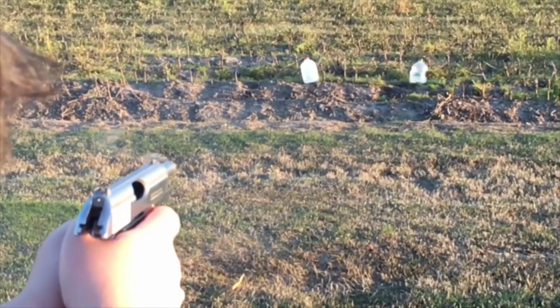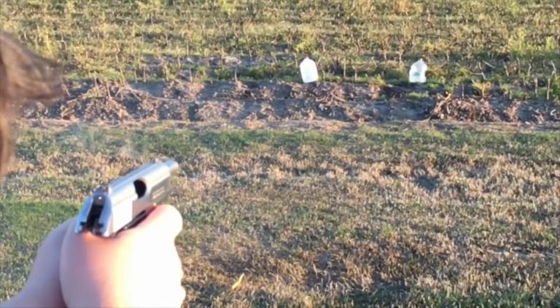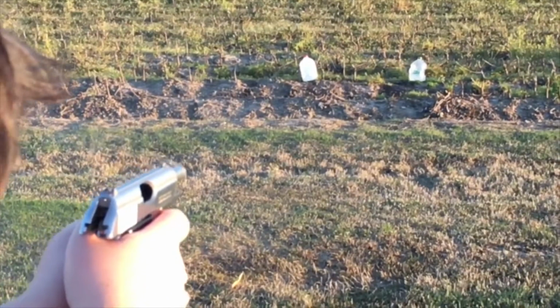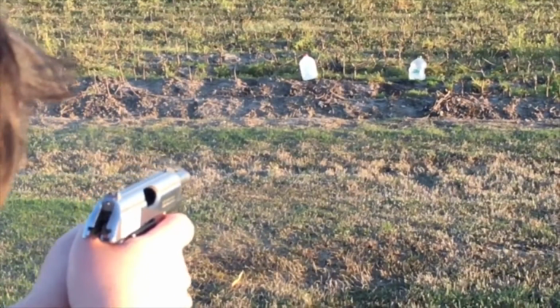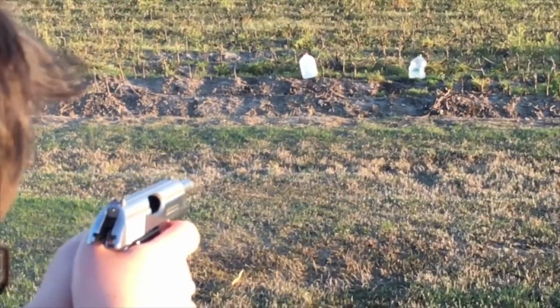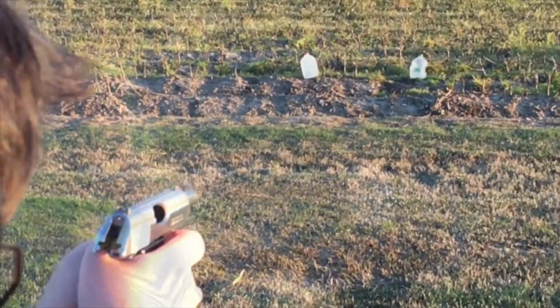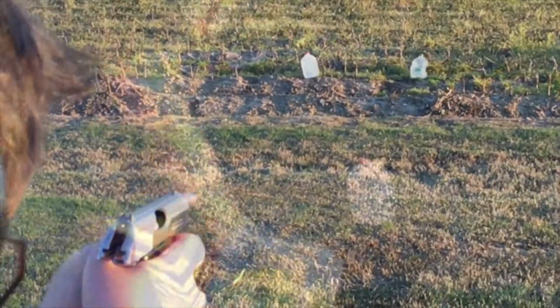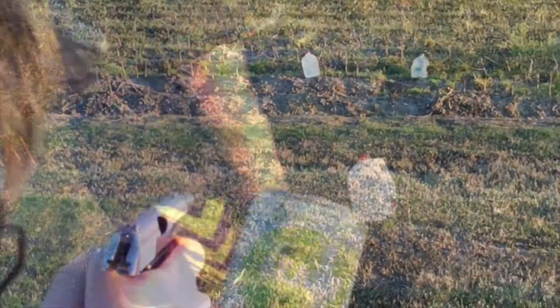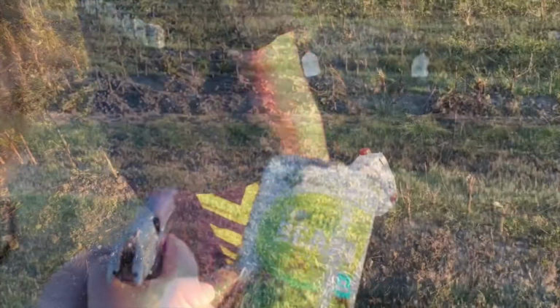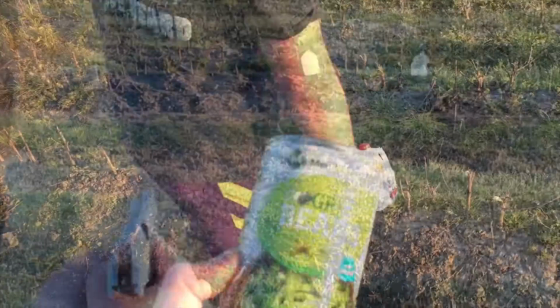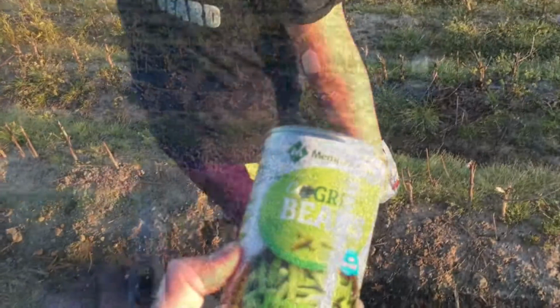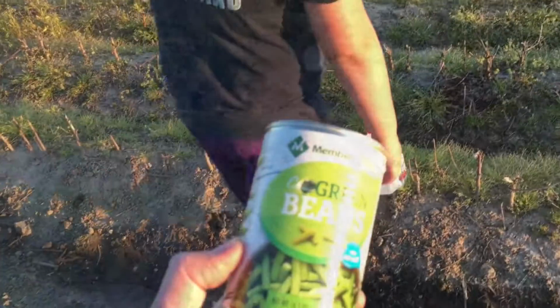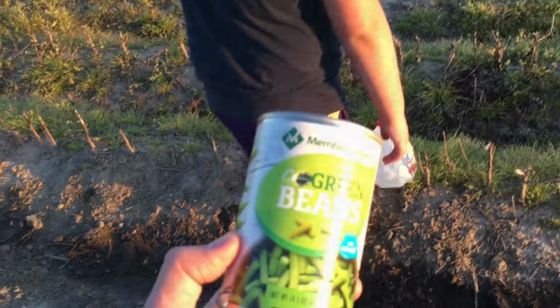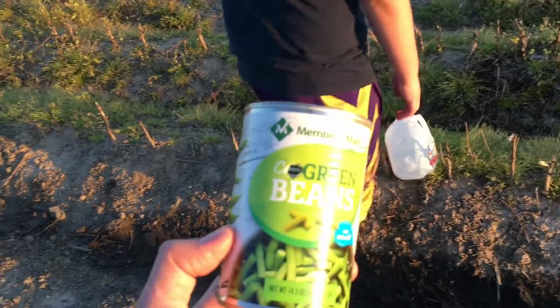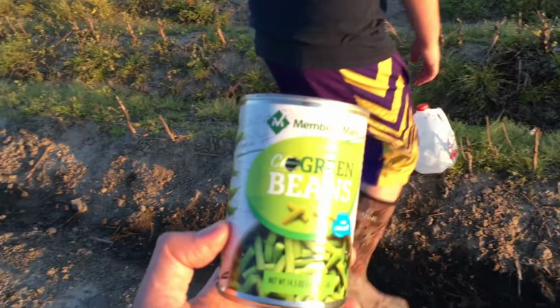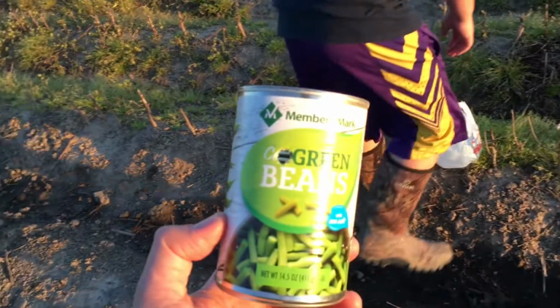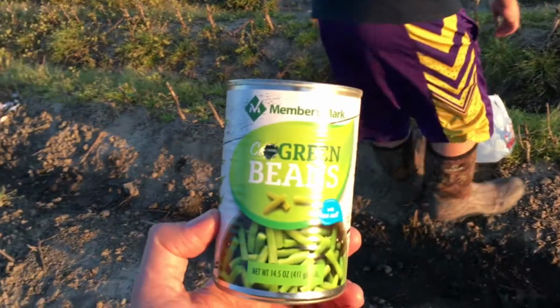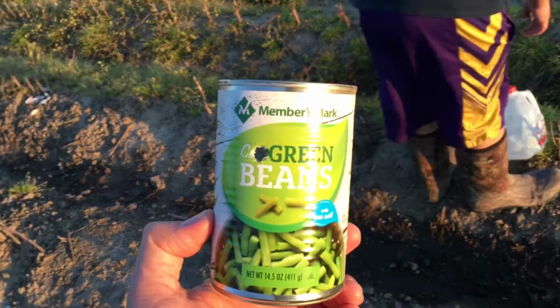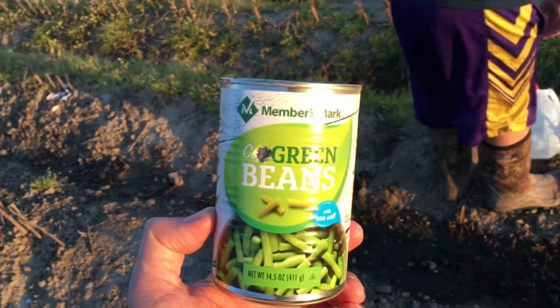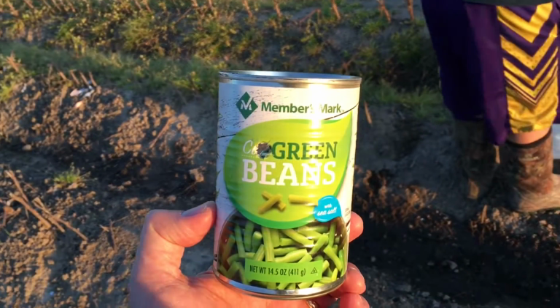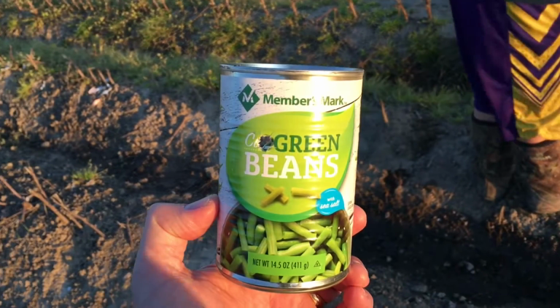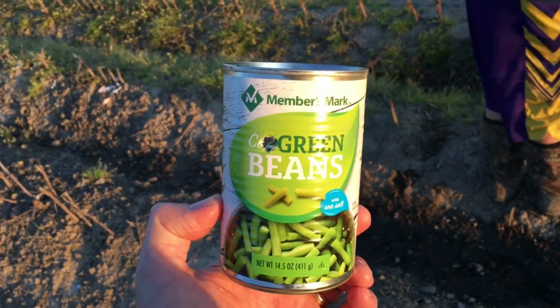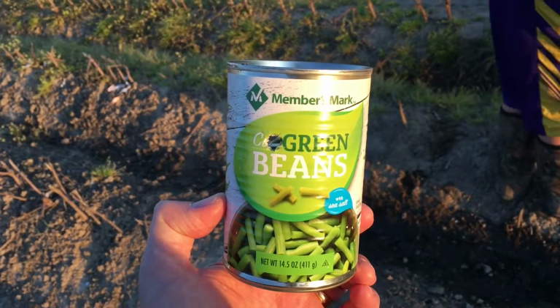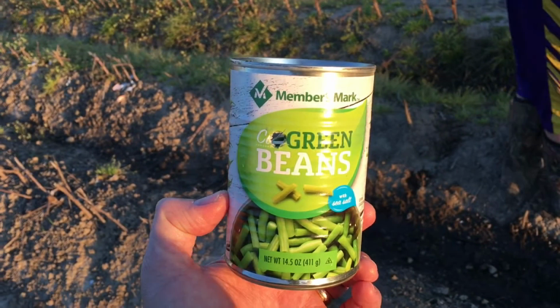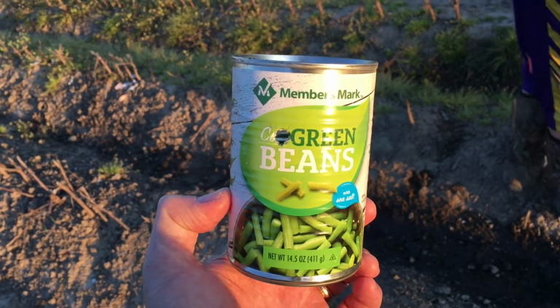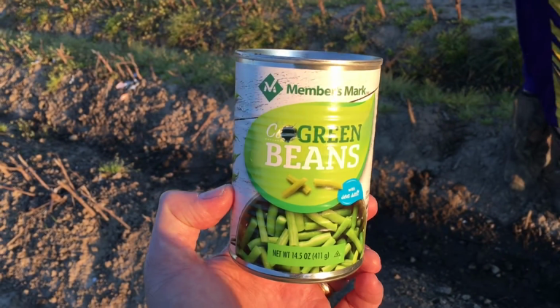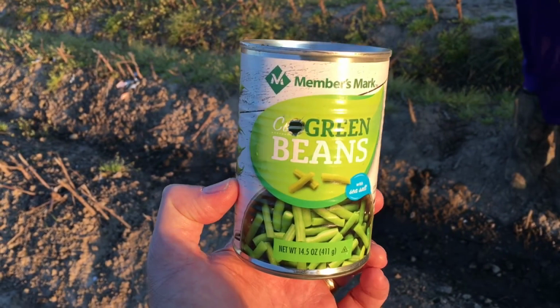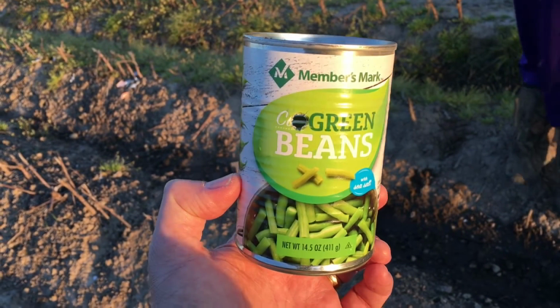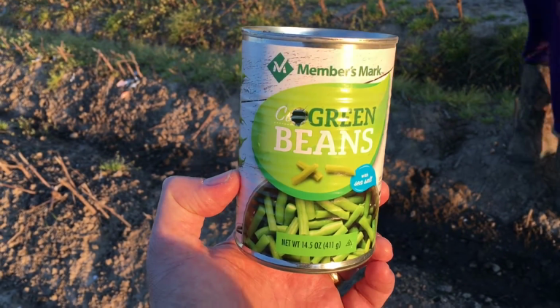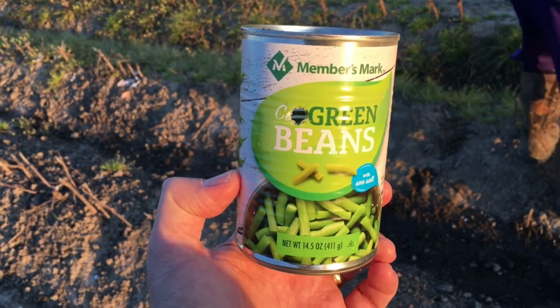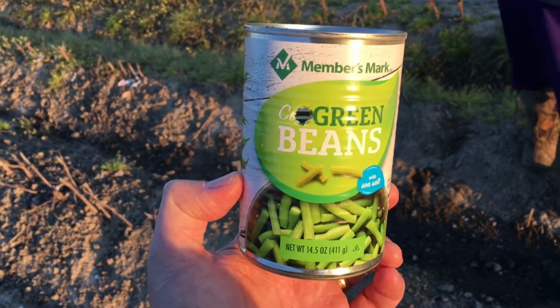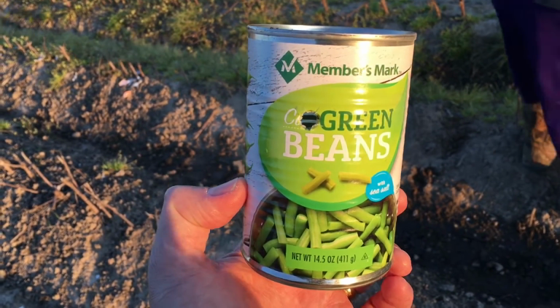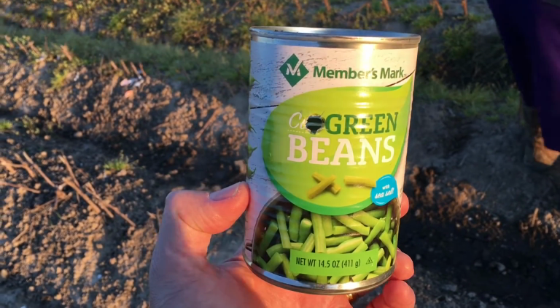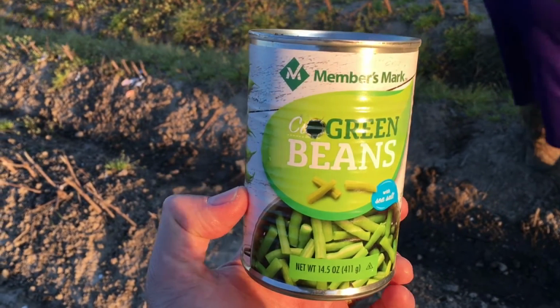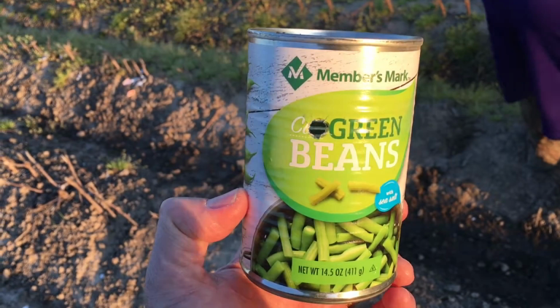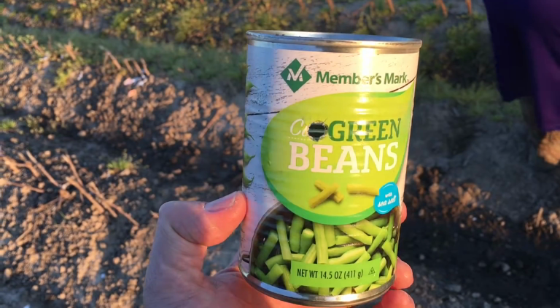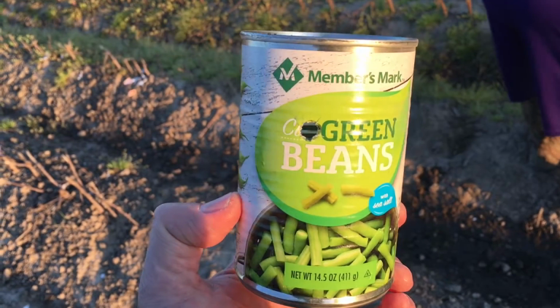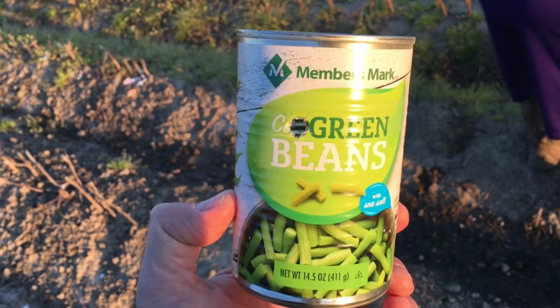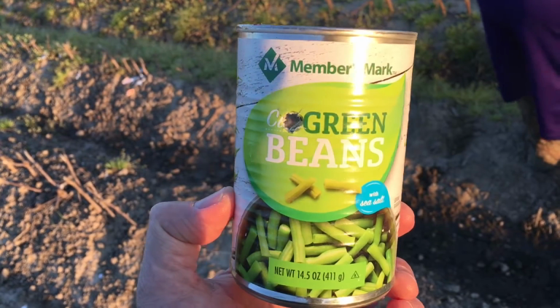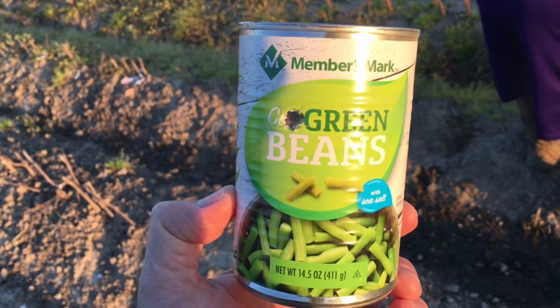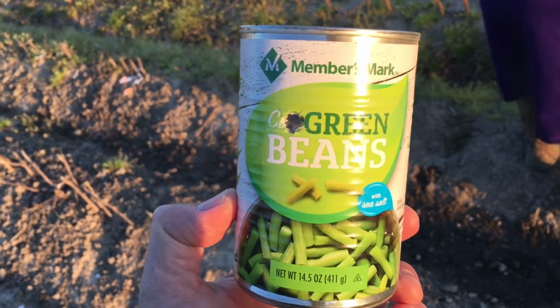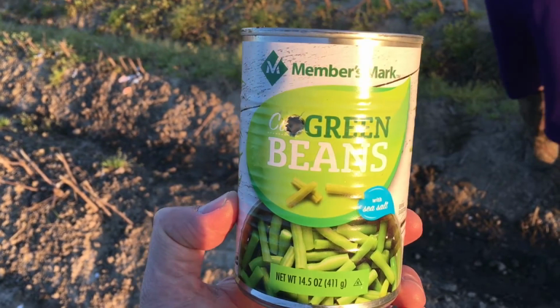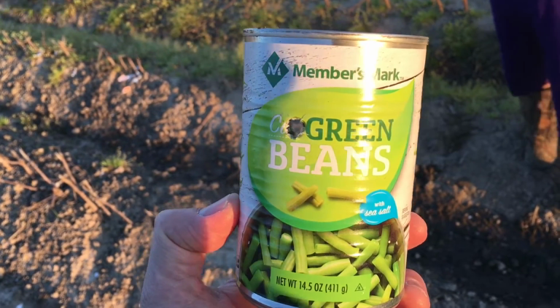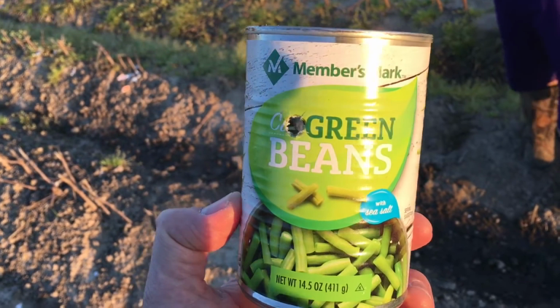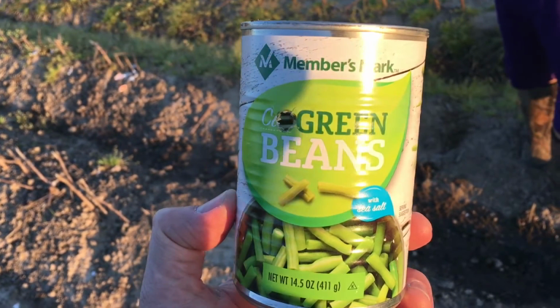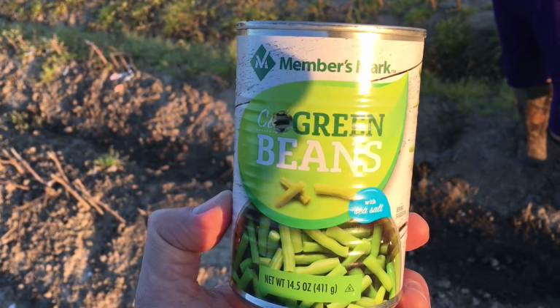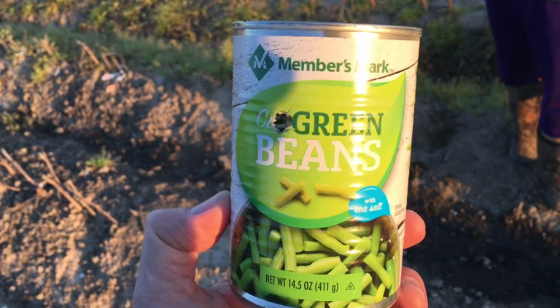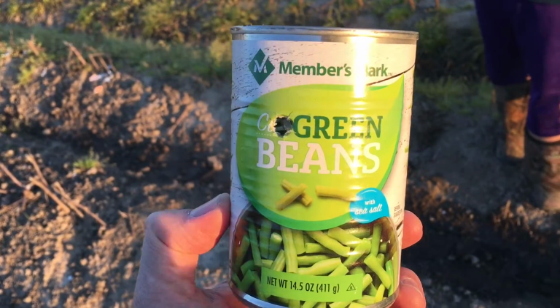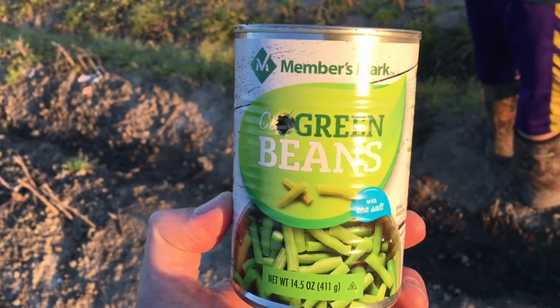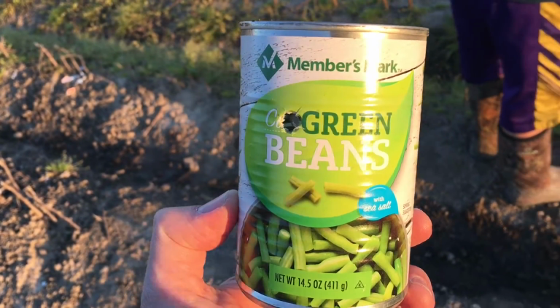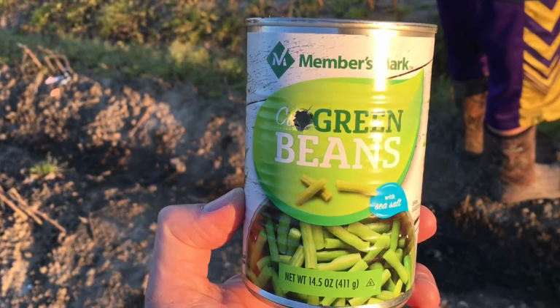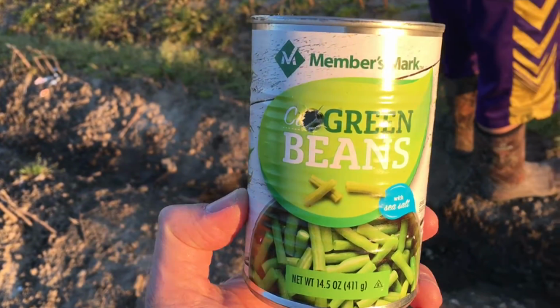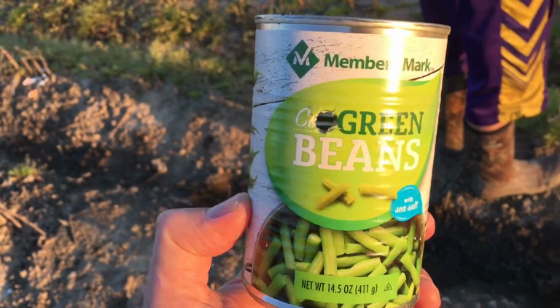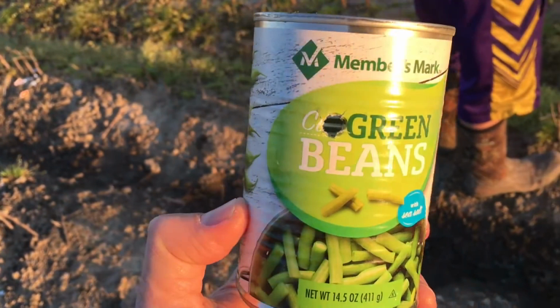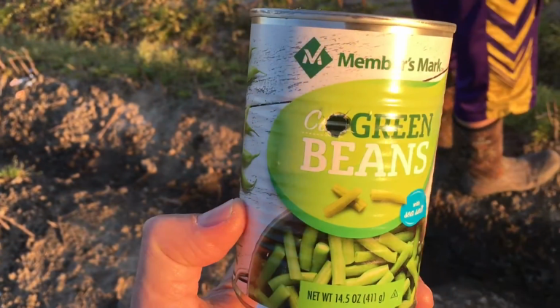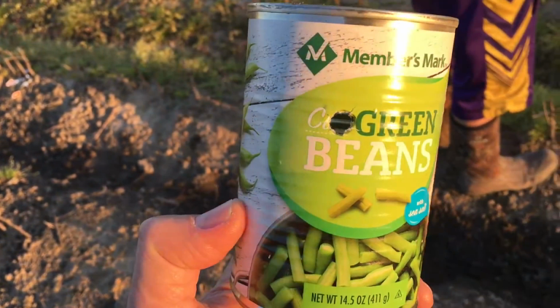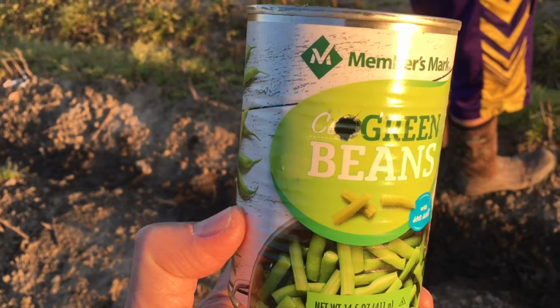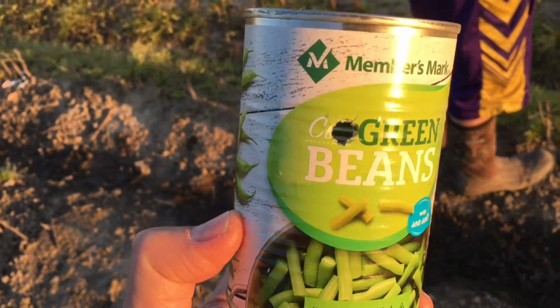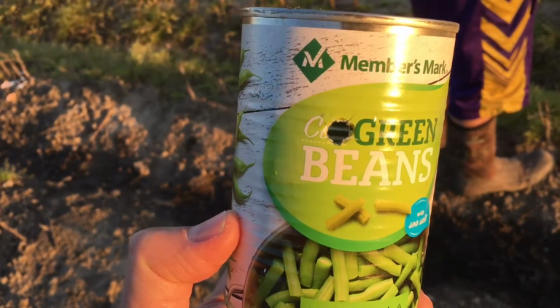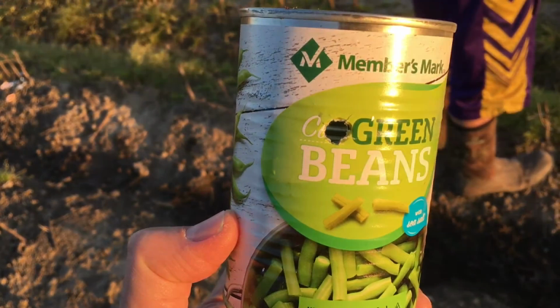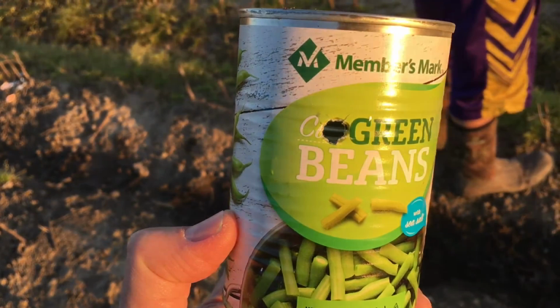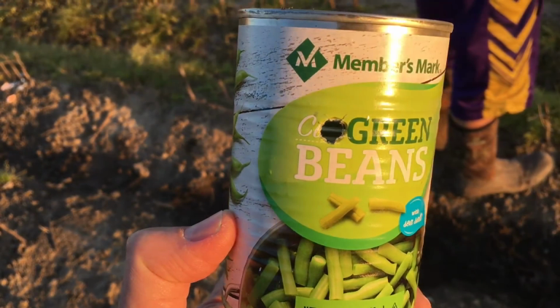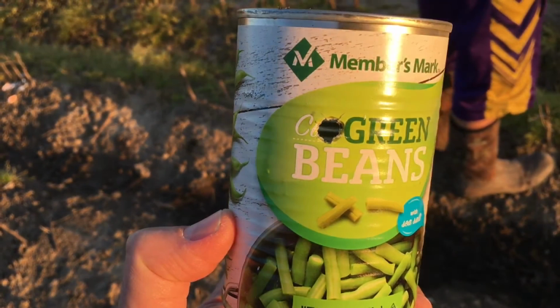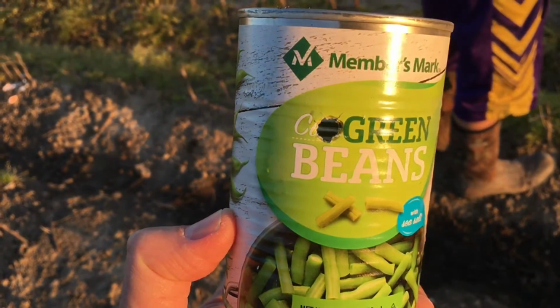Oh yeah! Hey man, this wasn't cut green beans — it's shot green beans. Oh yeah.